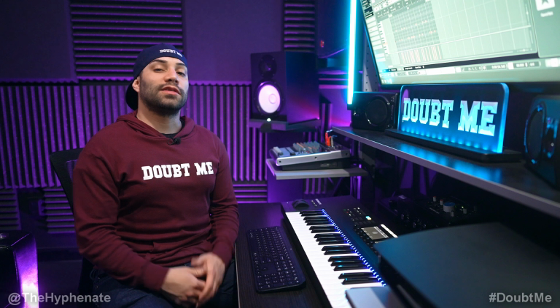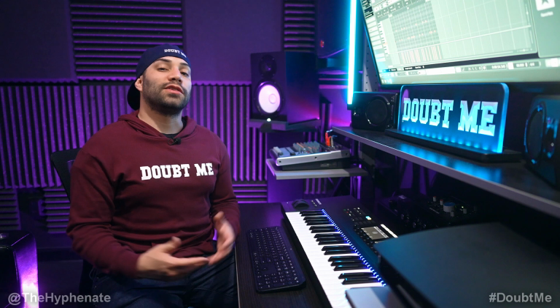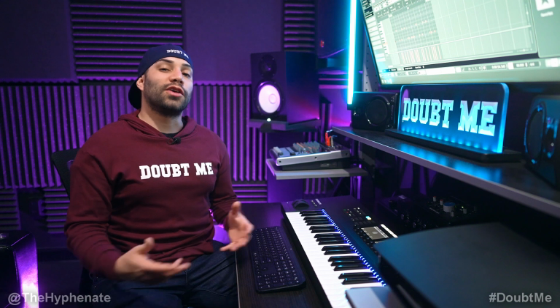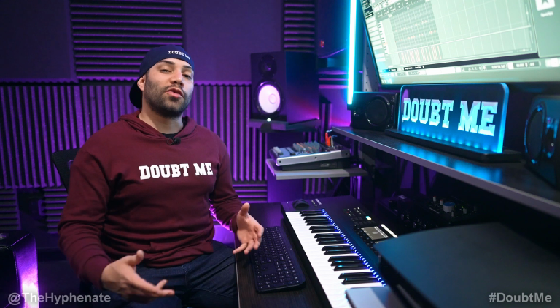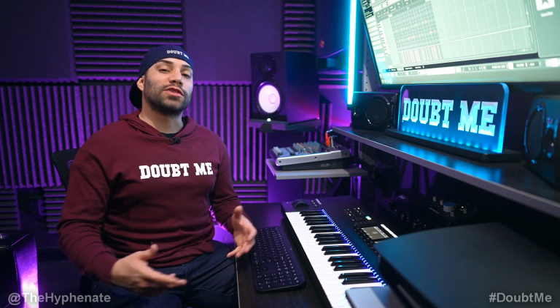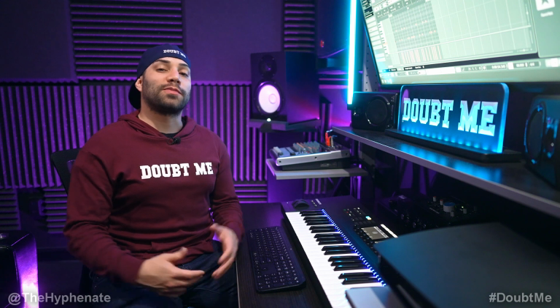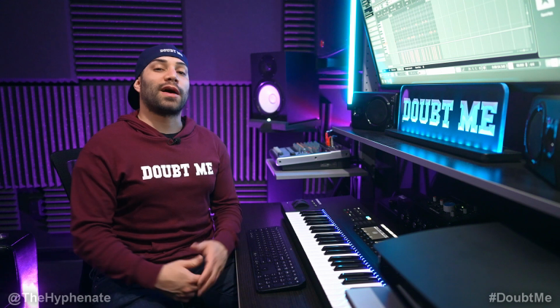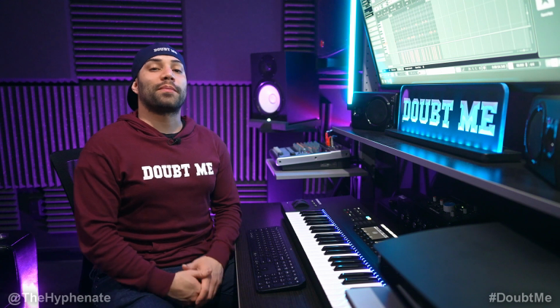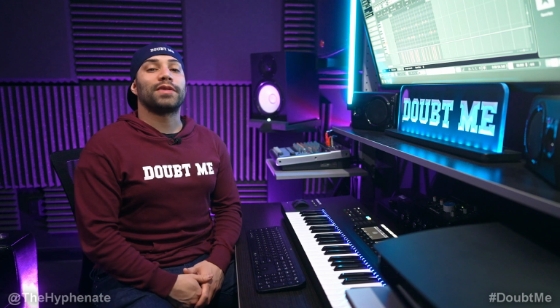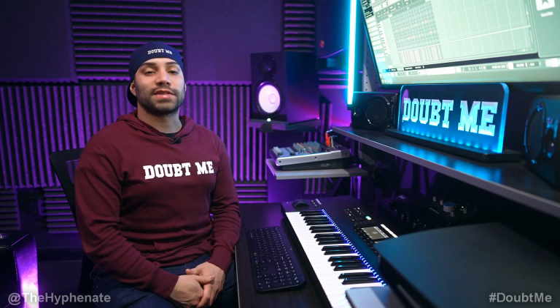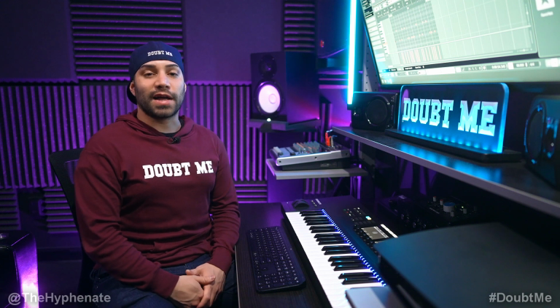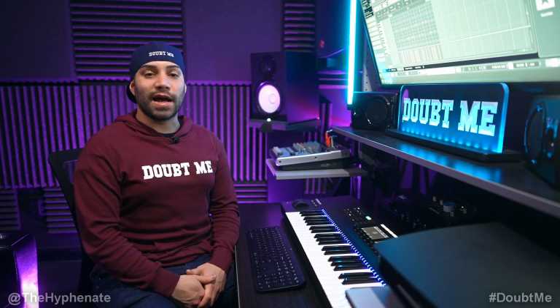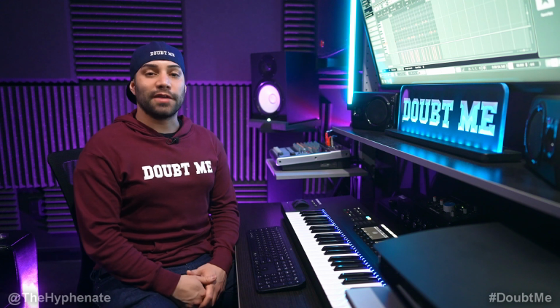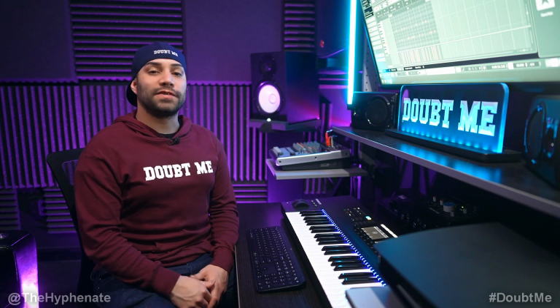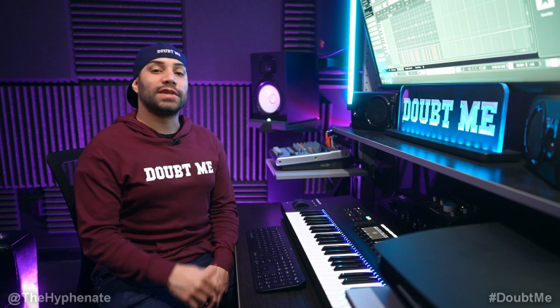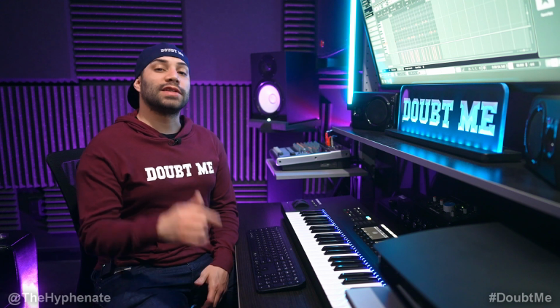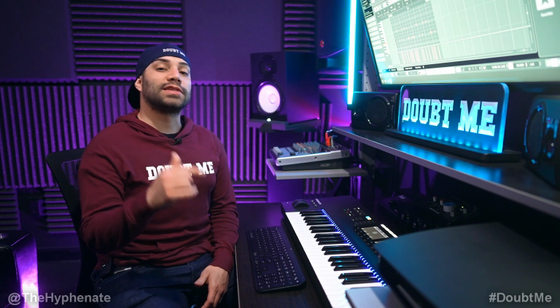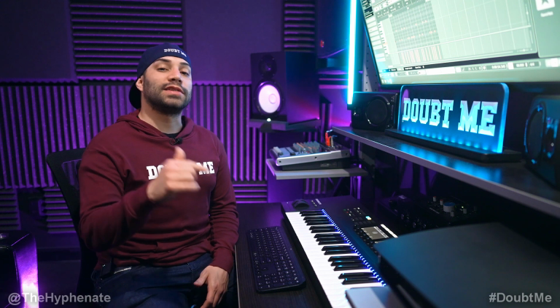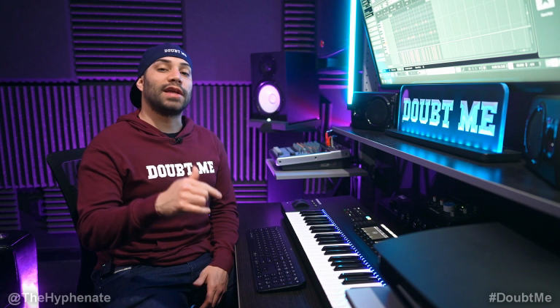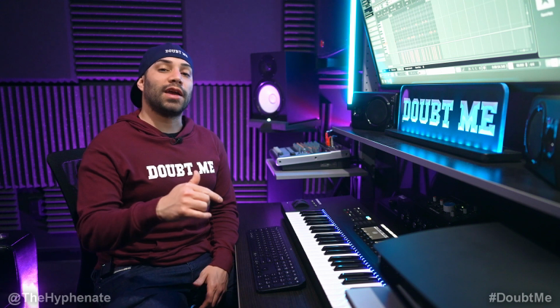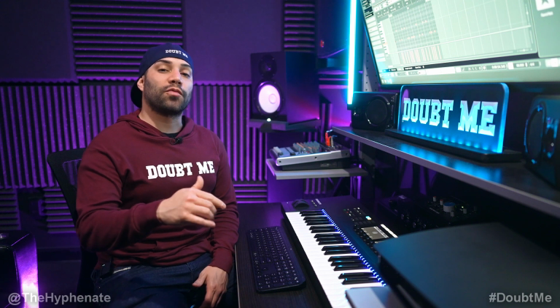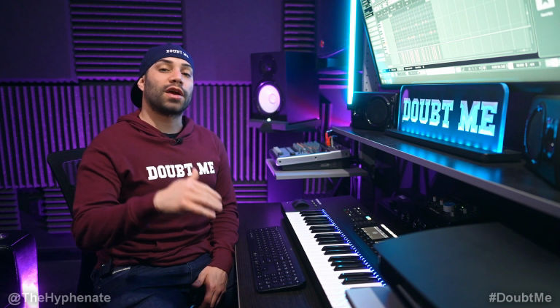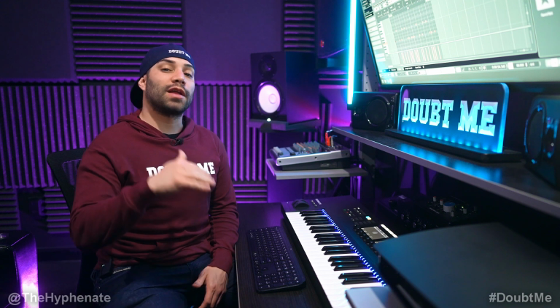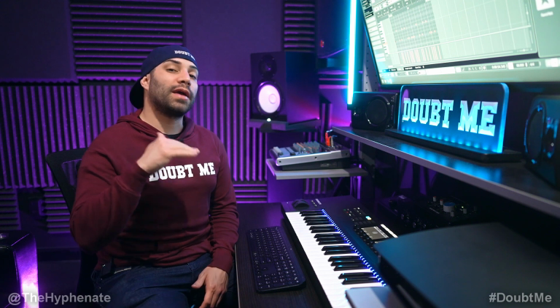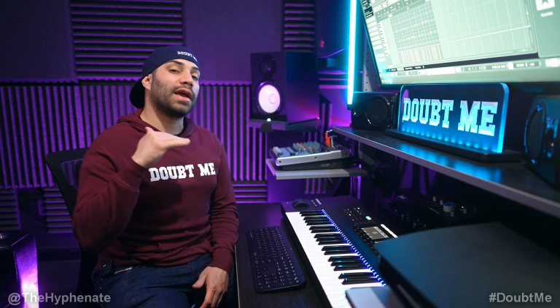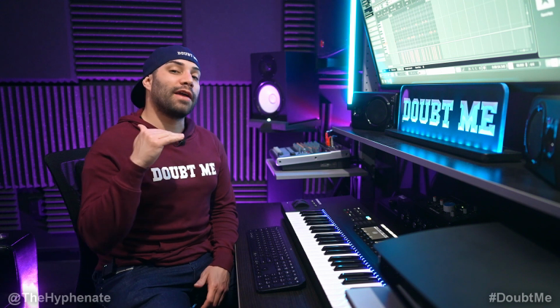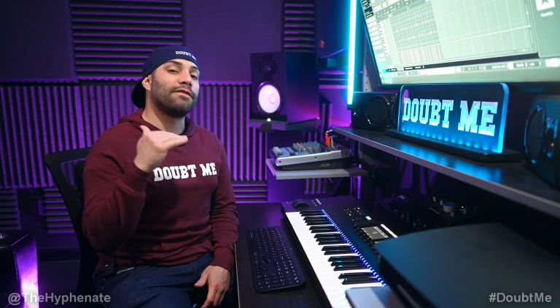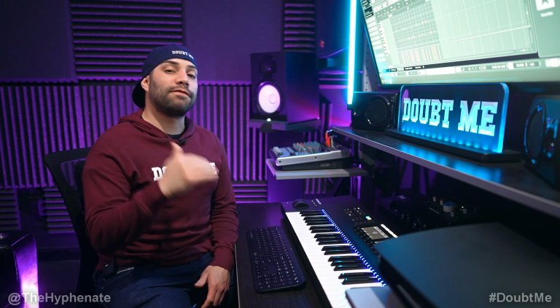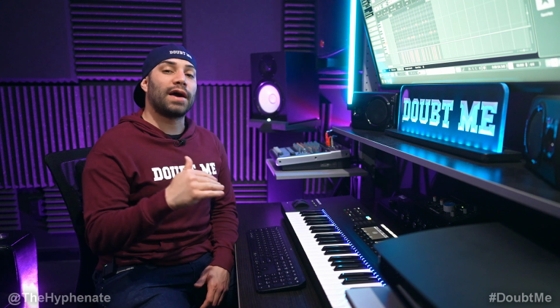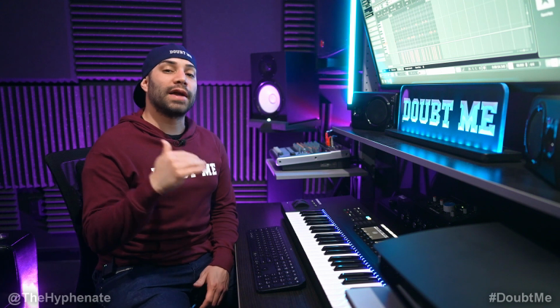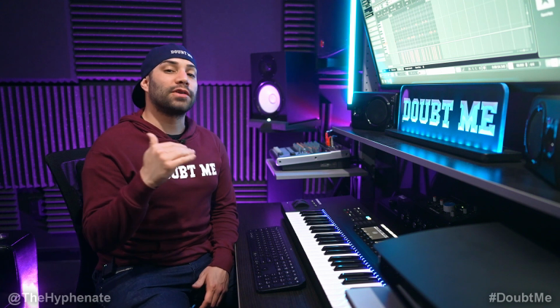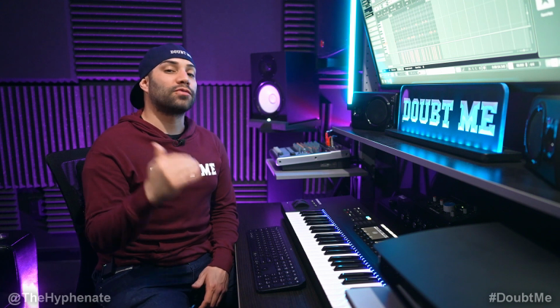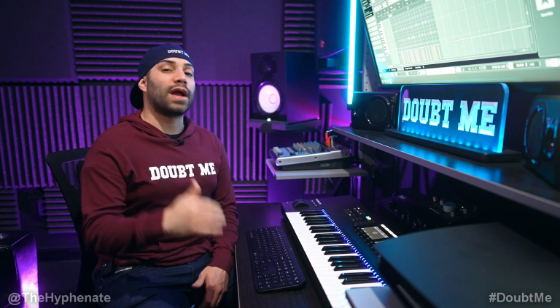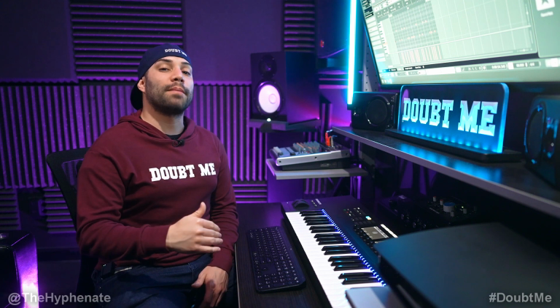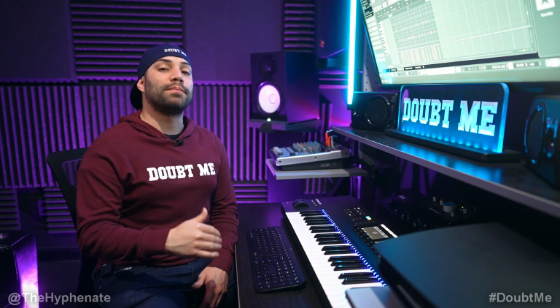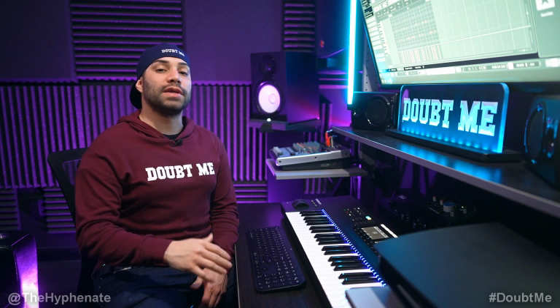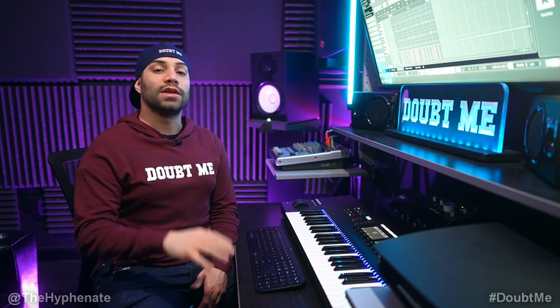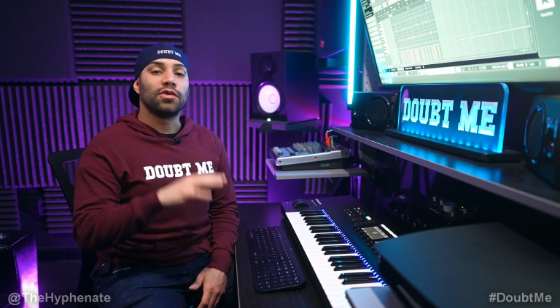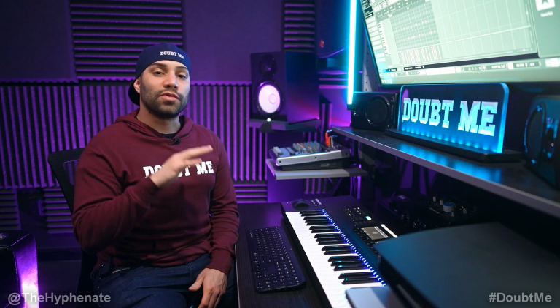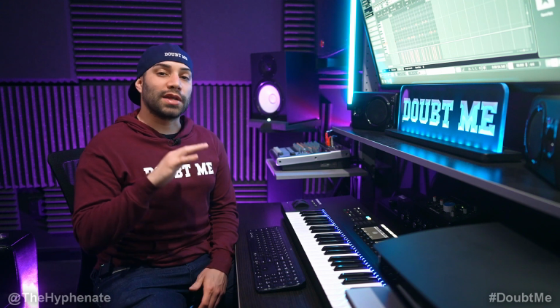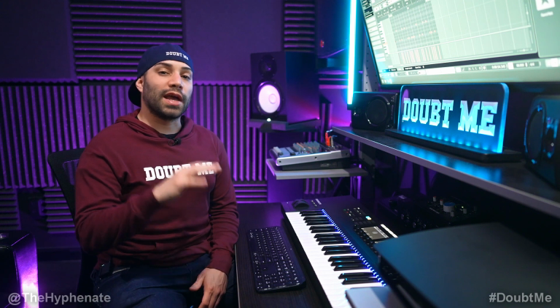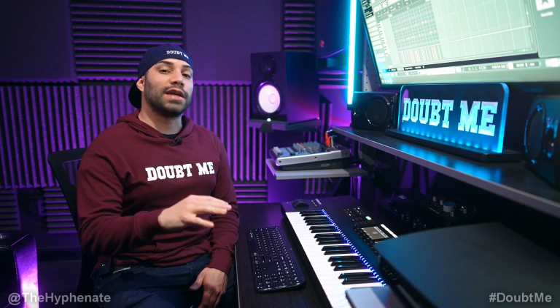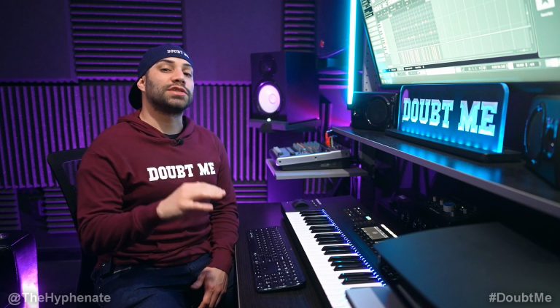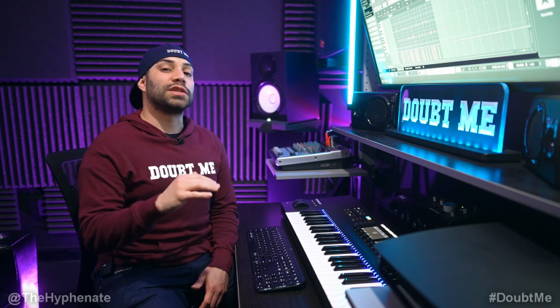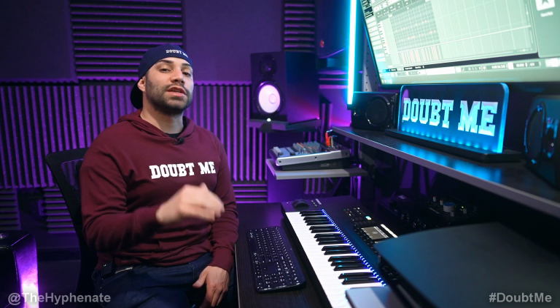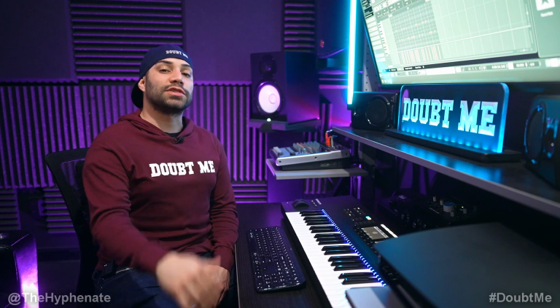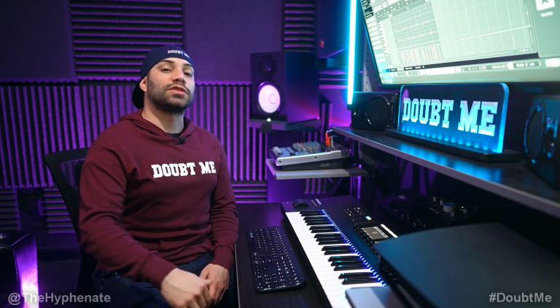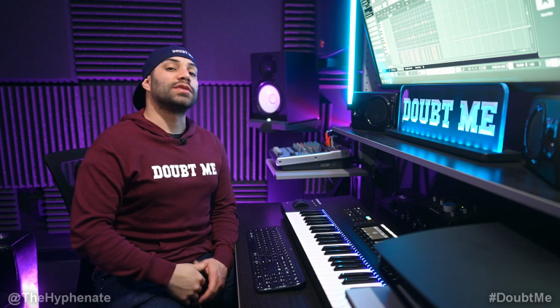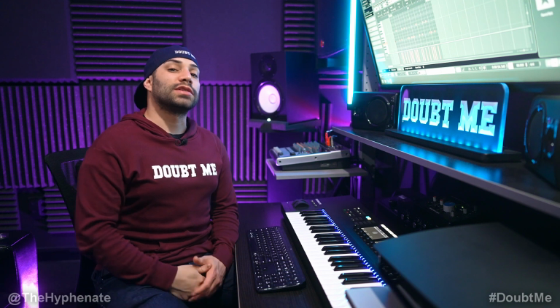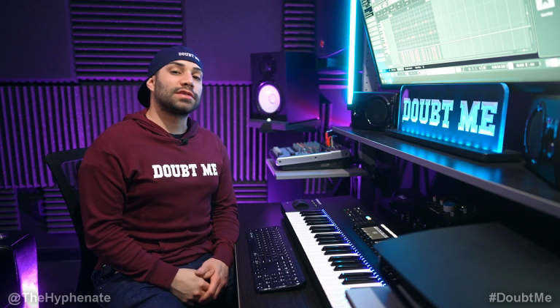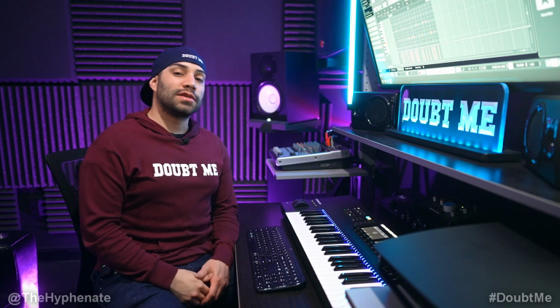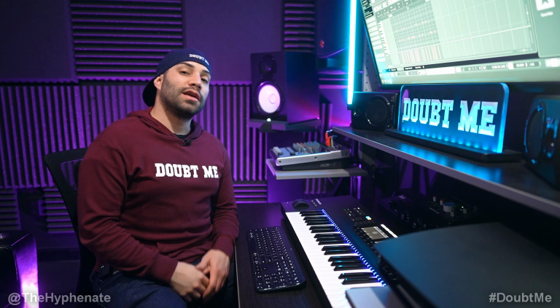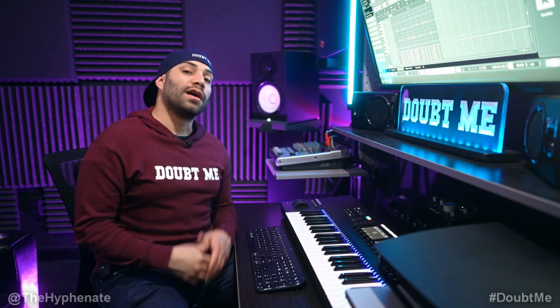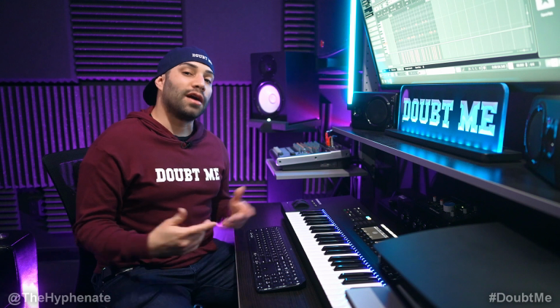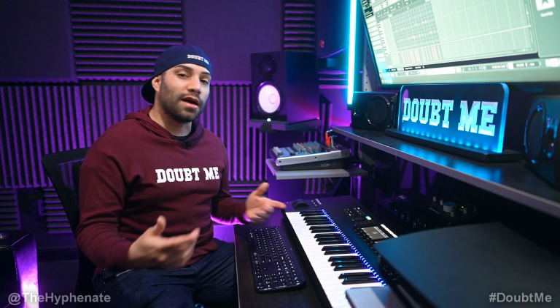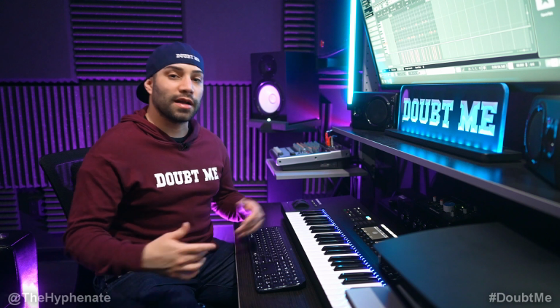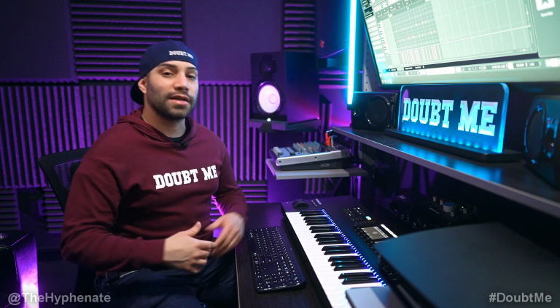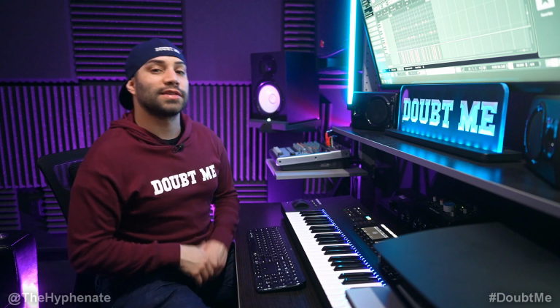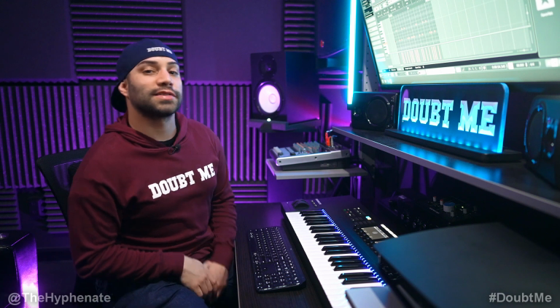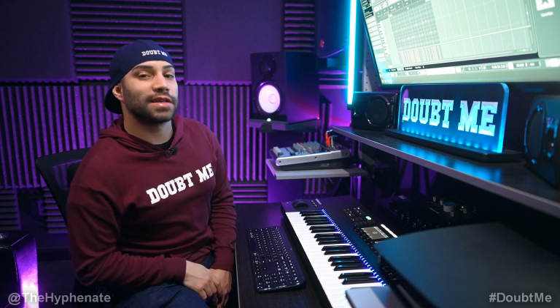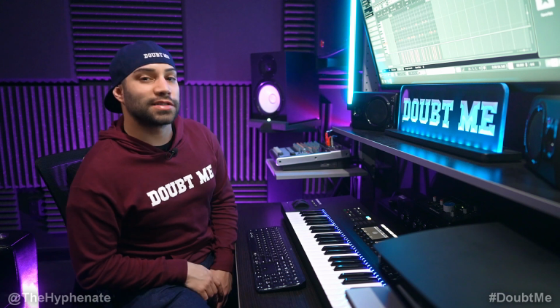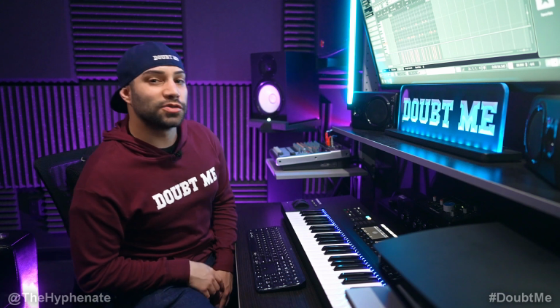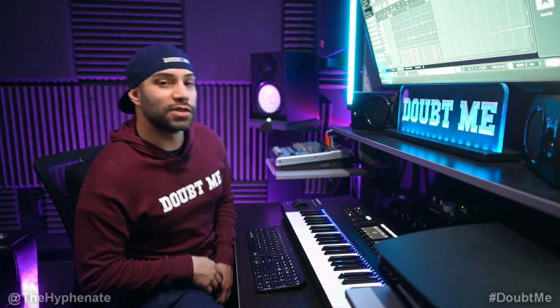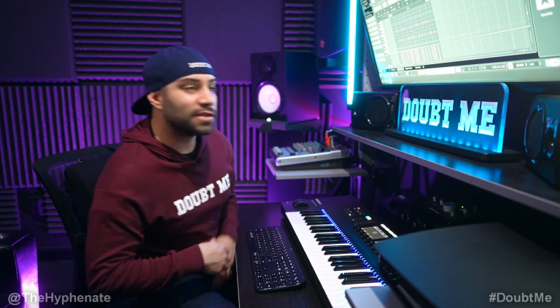Yo what's poppin, it's The Hyphenate and today we're going to make a fire rap beat with Asian instruments. Alright let's get to it.